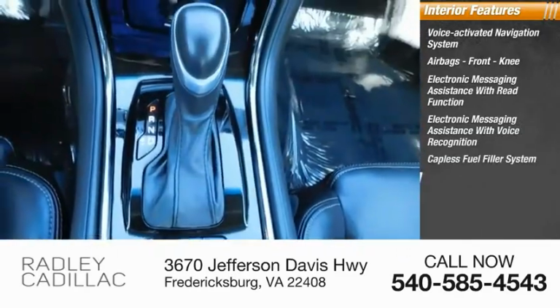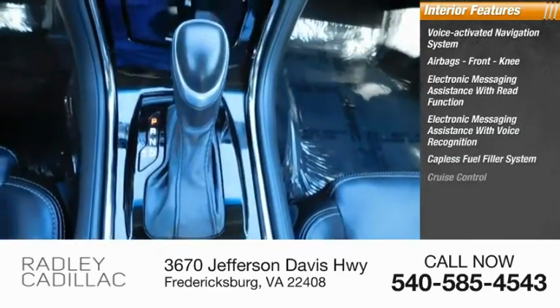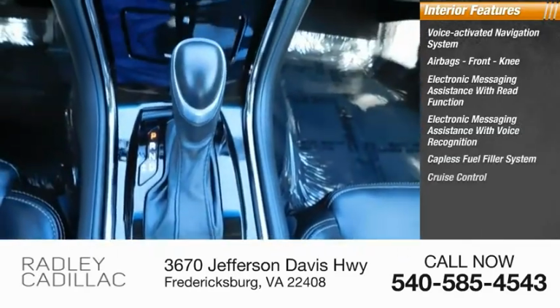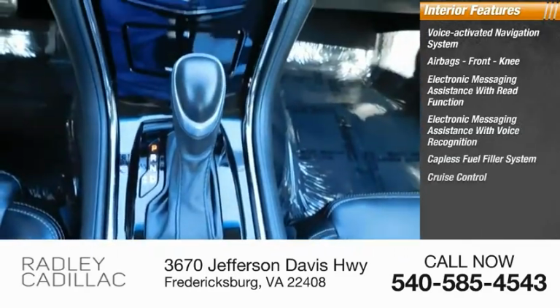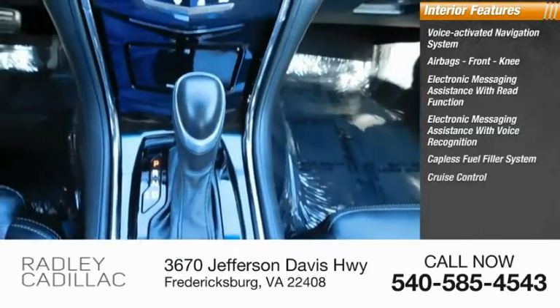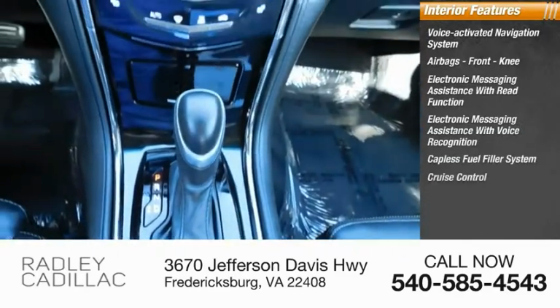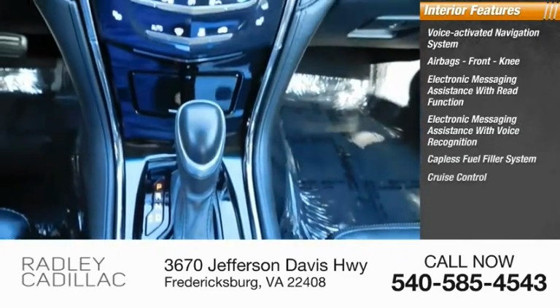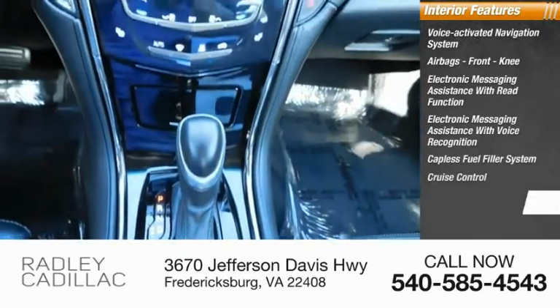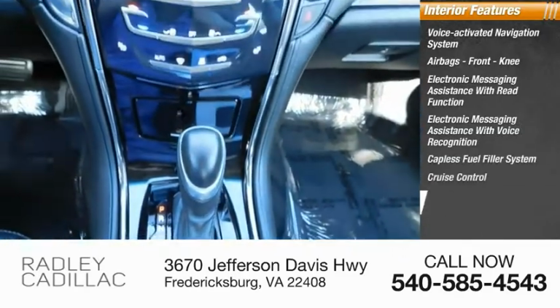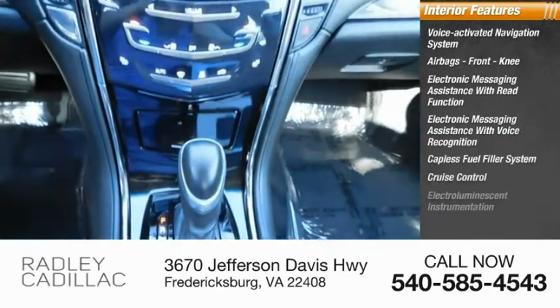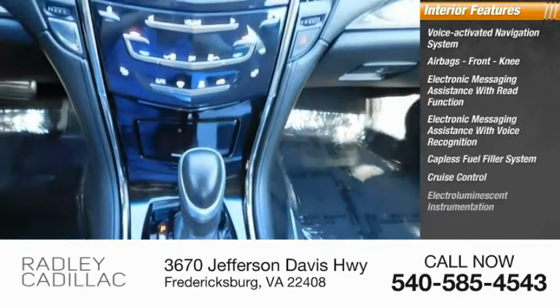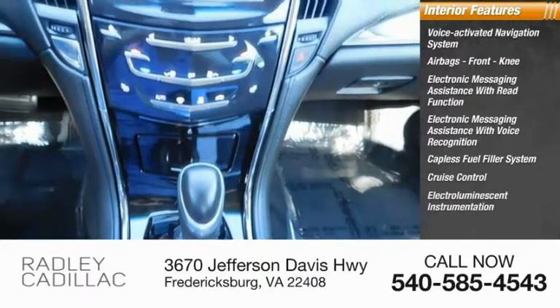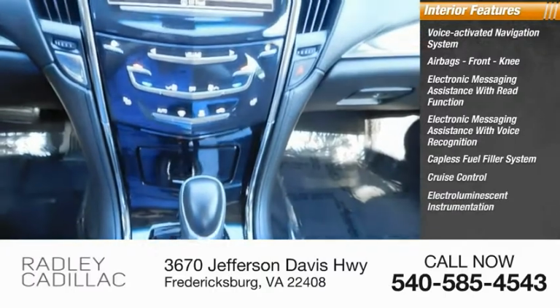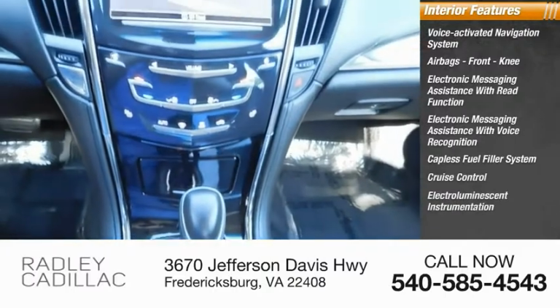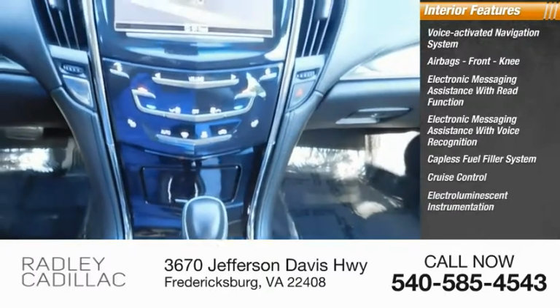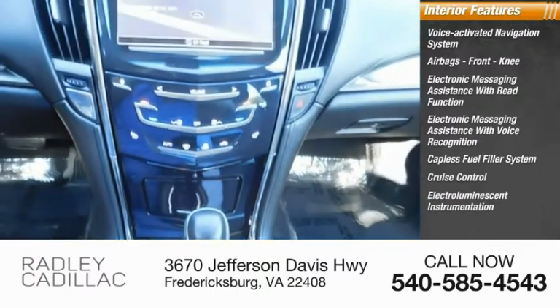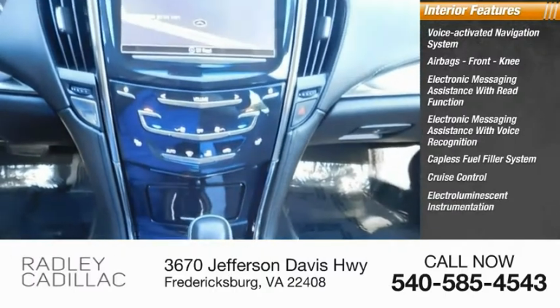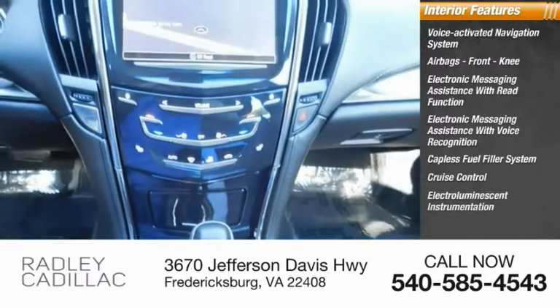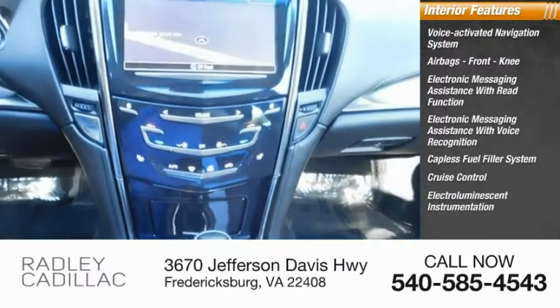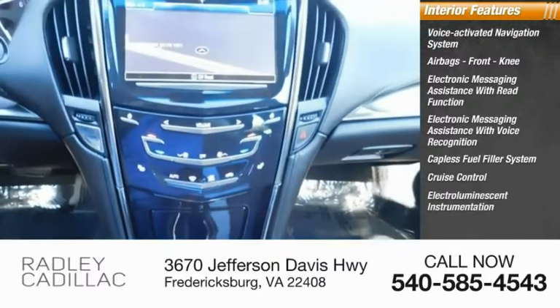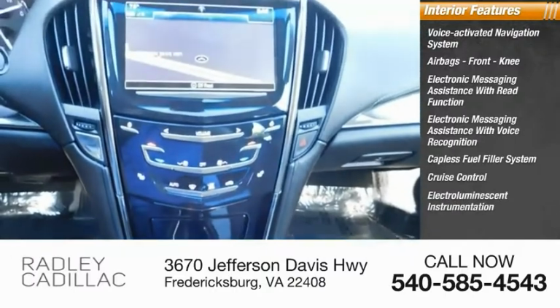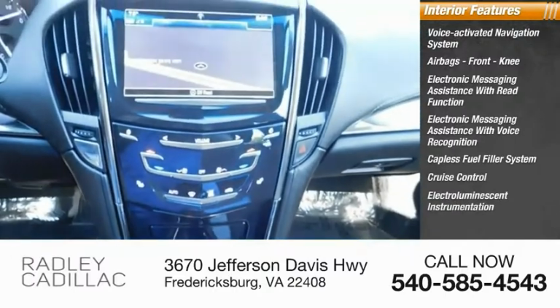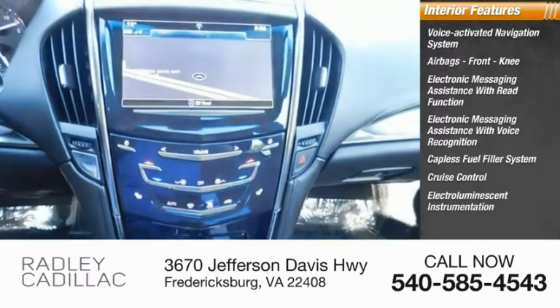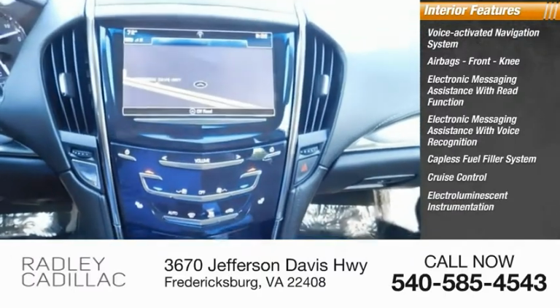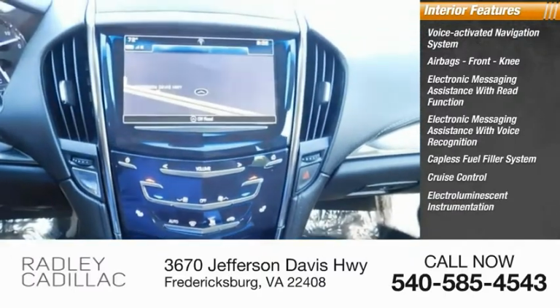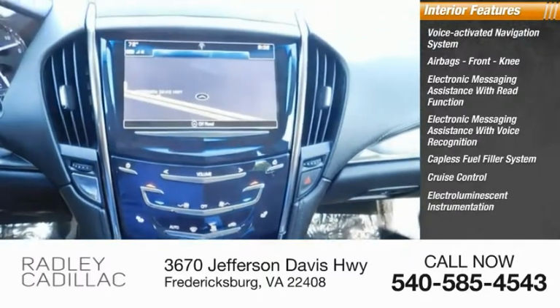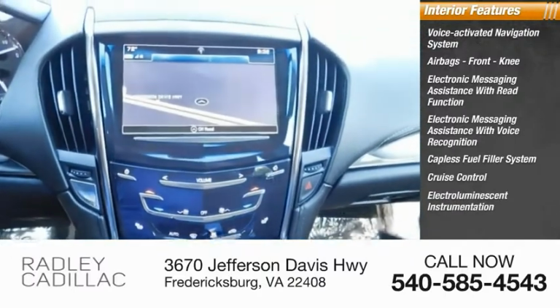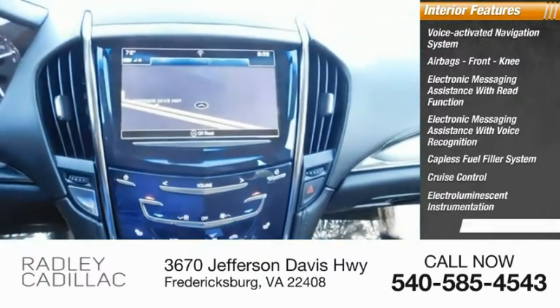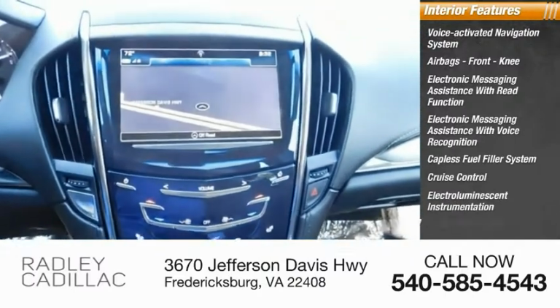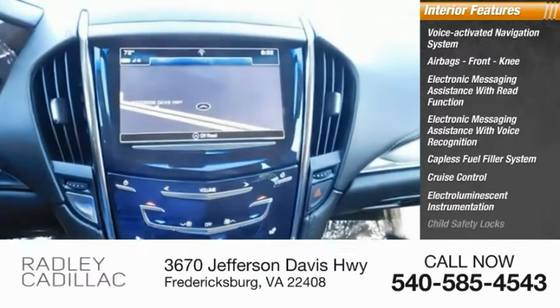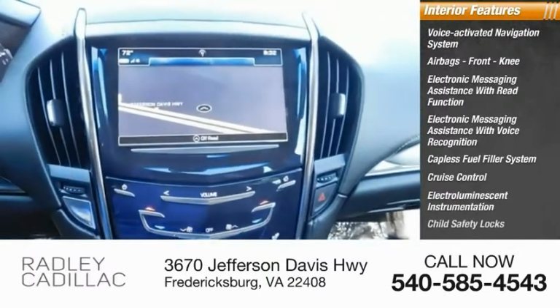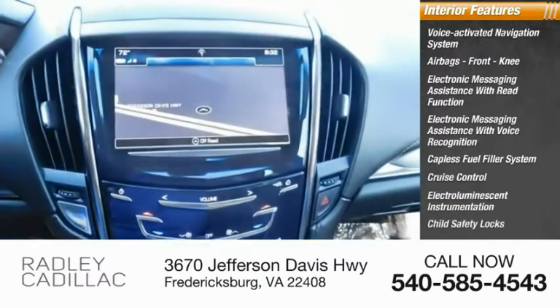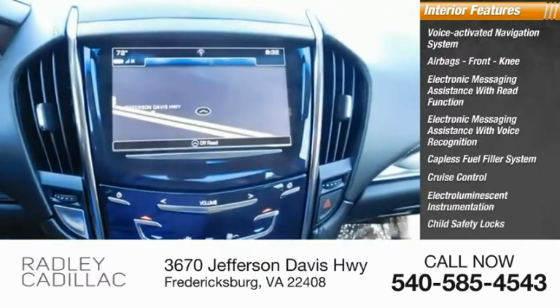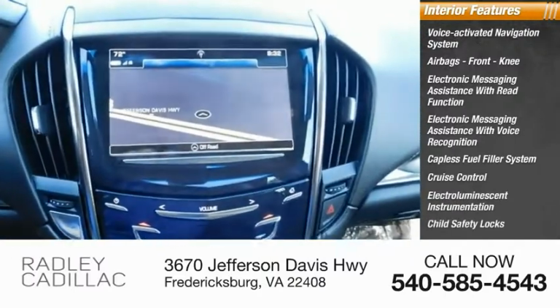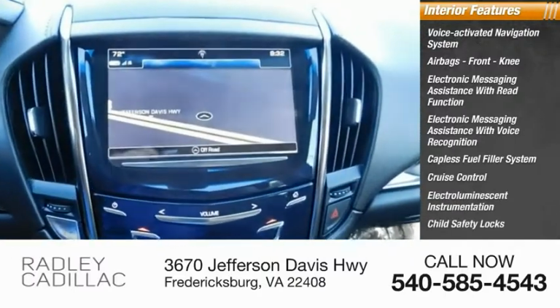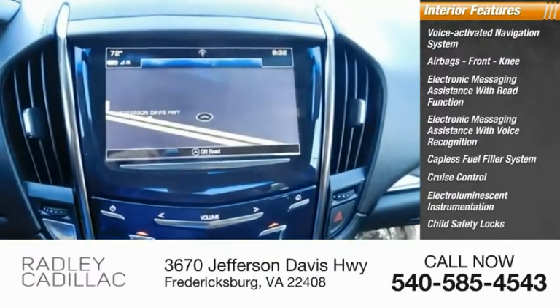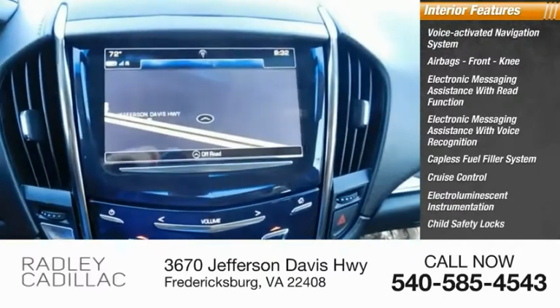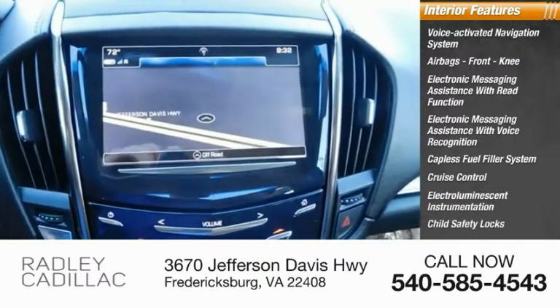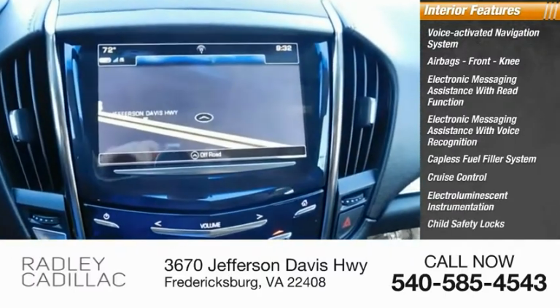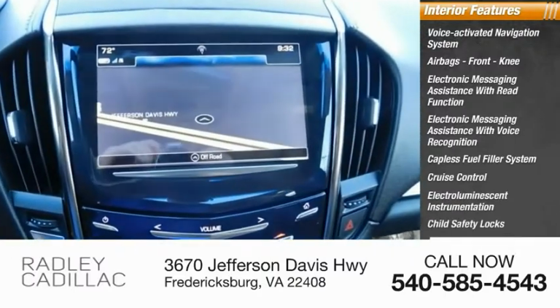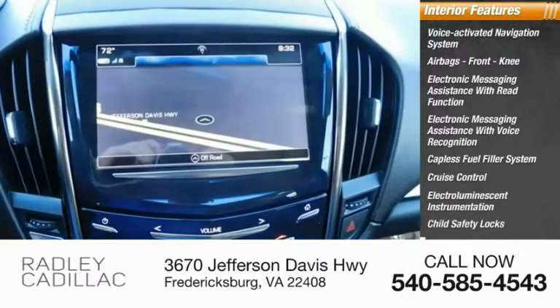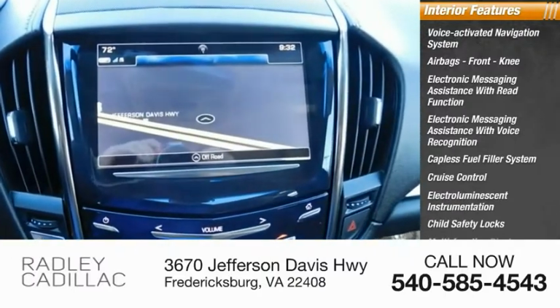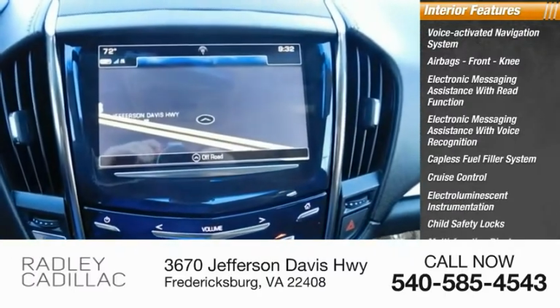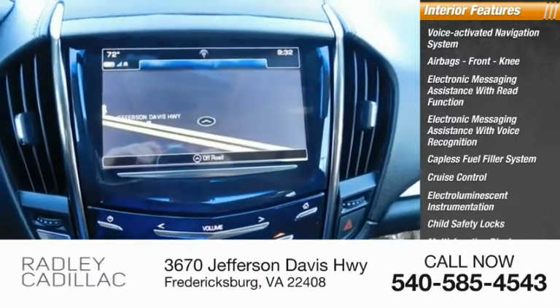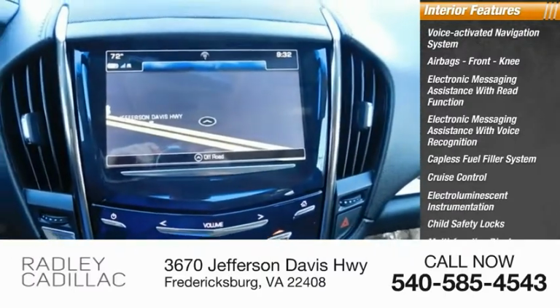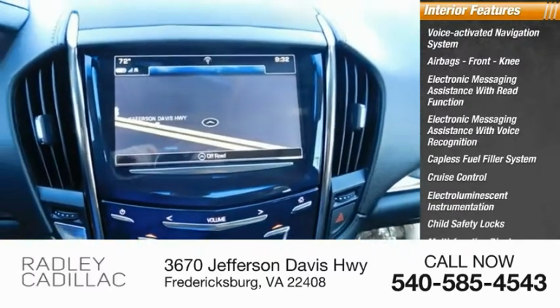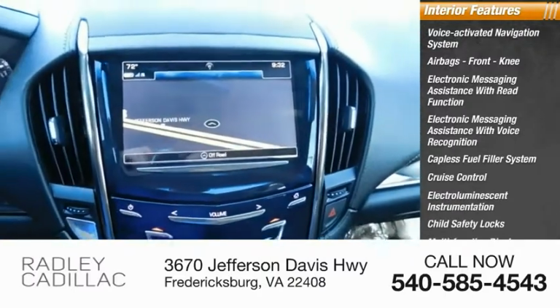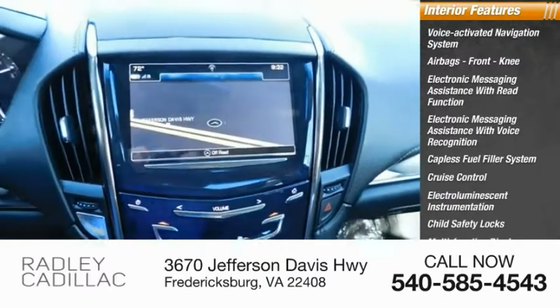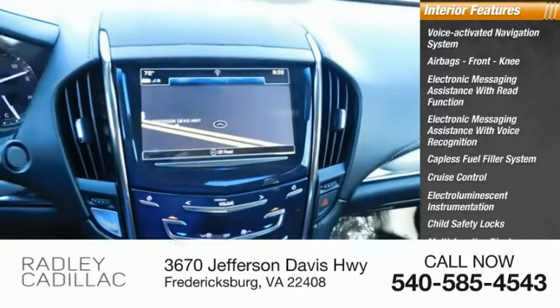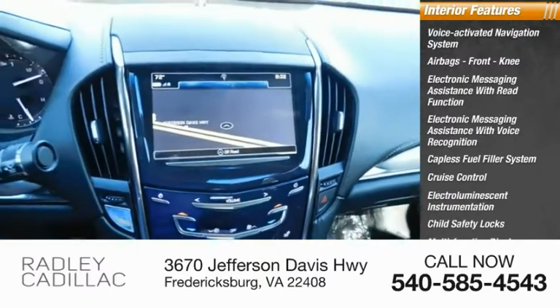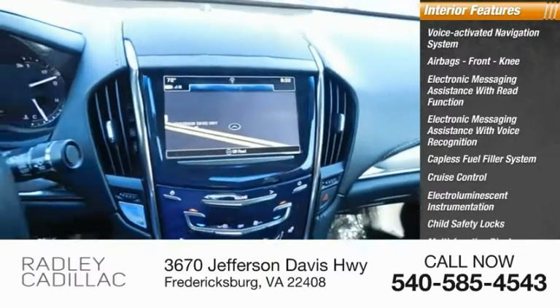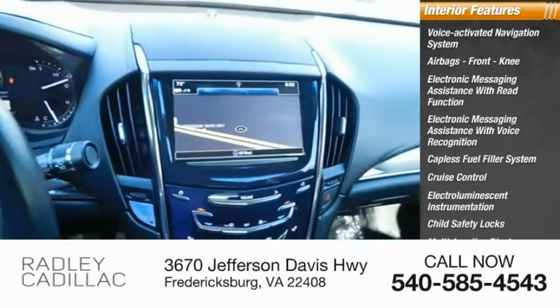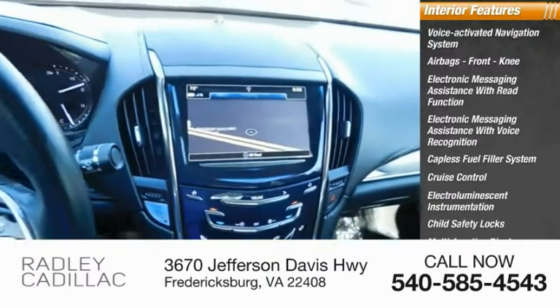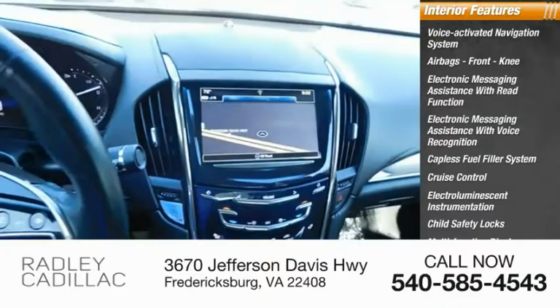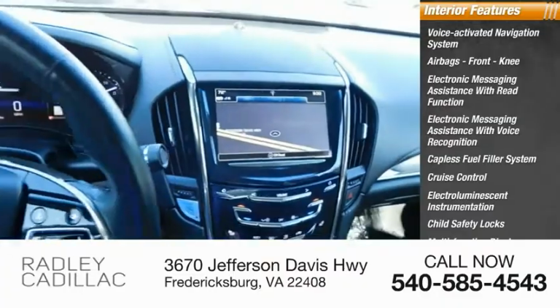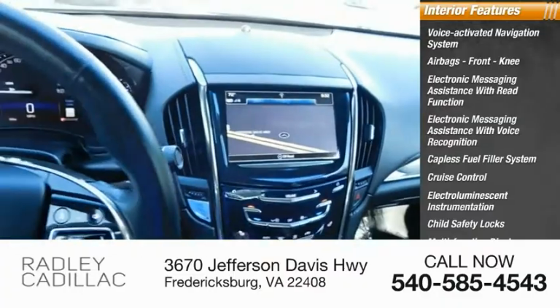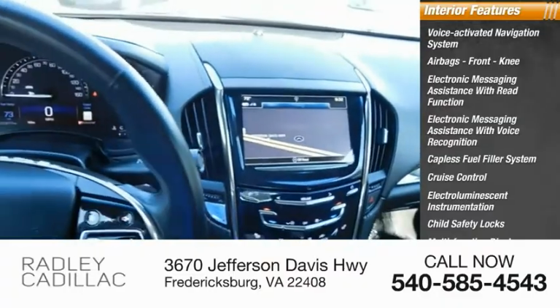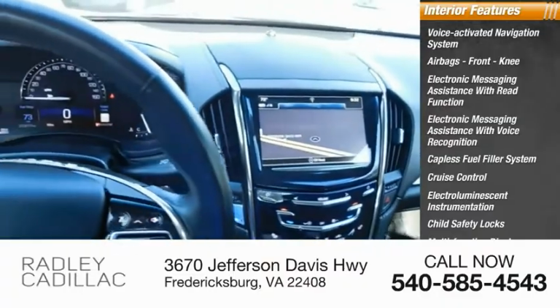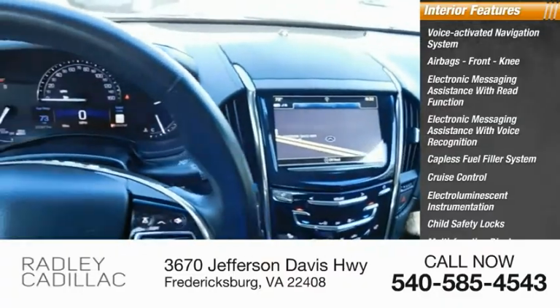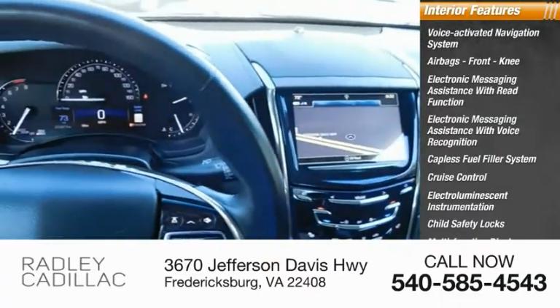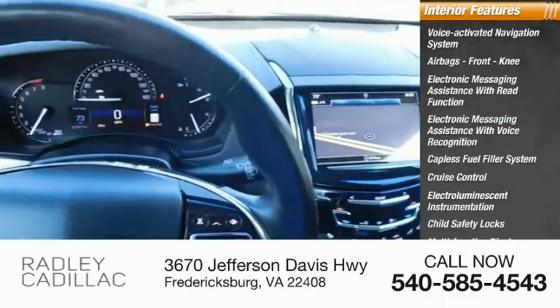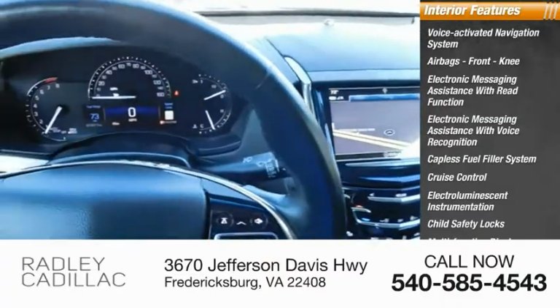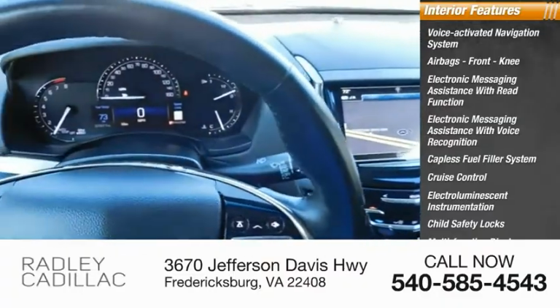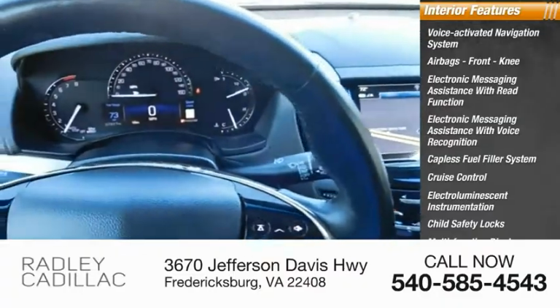Cruise control, electro-illuminescent instrumentation, child safety locks, multifunction display, one-touch windows, four.